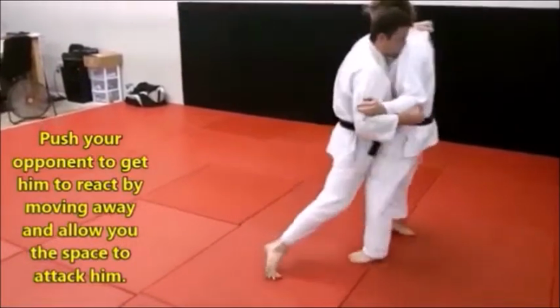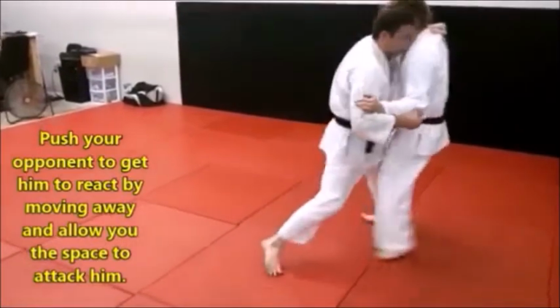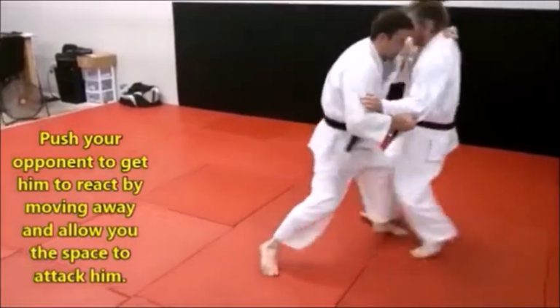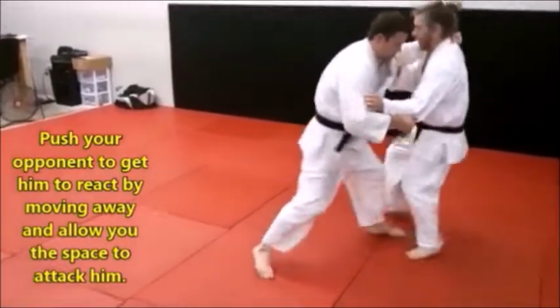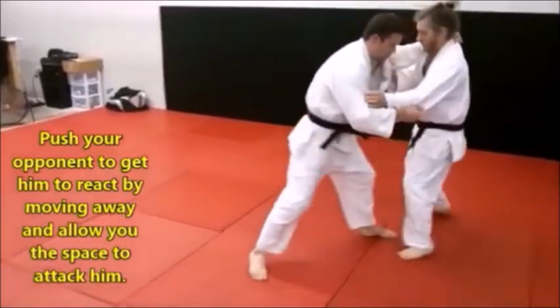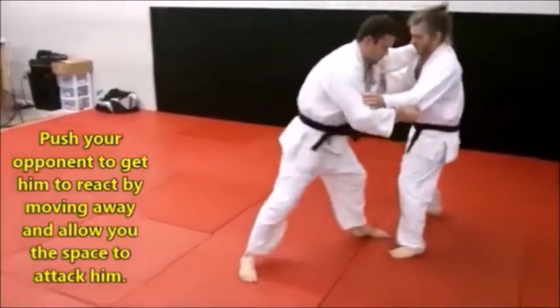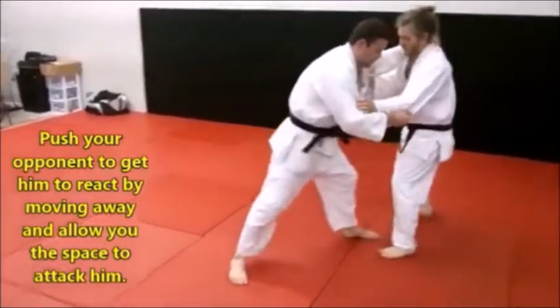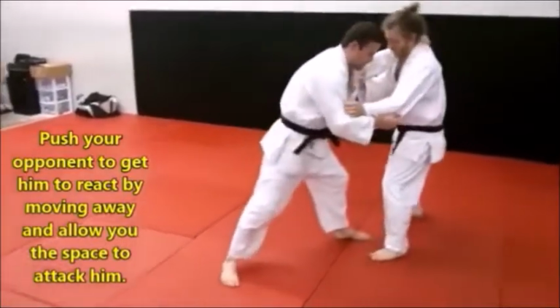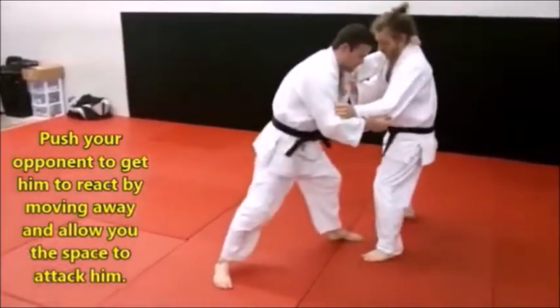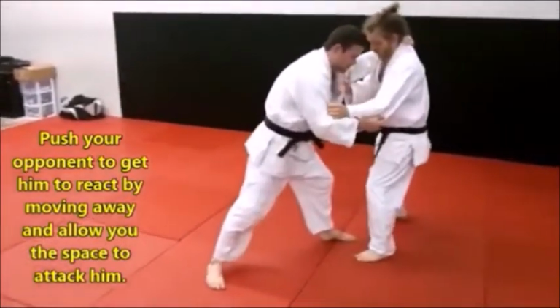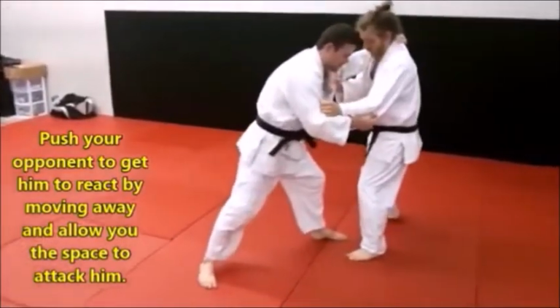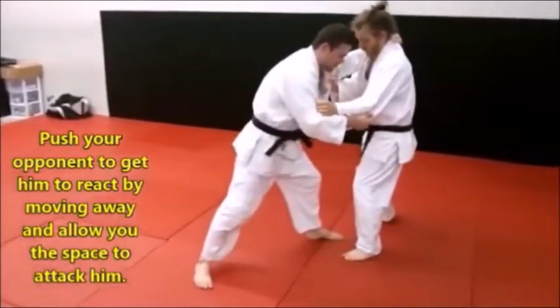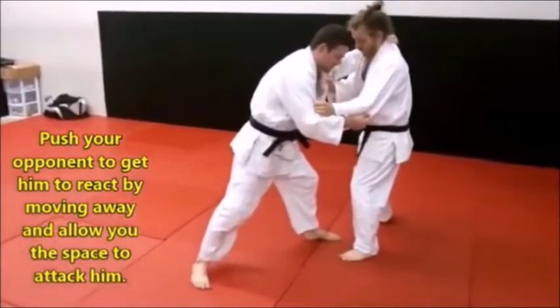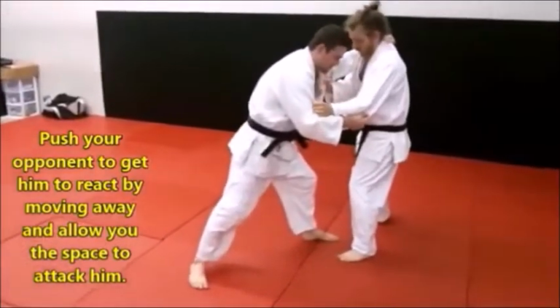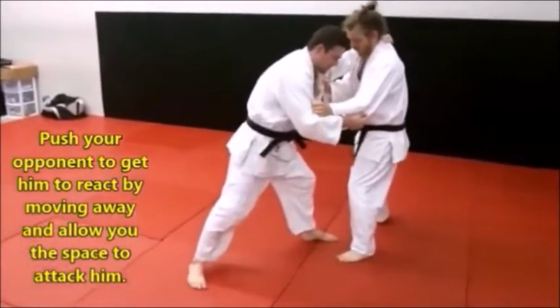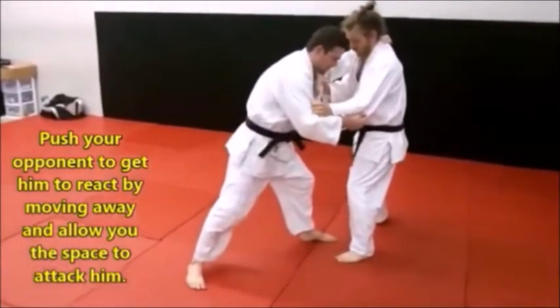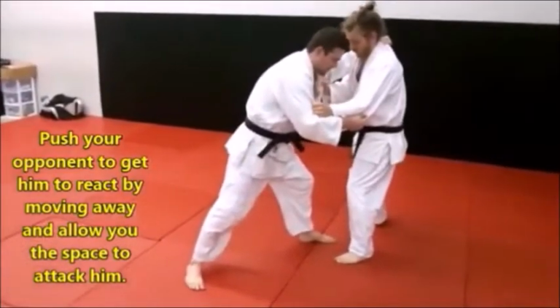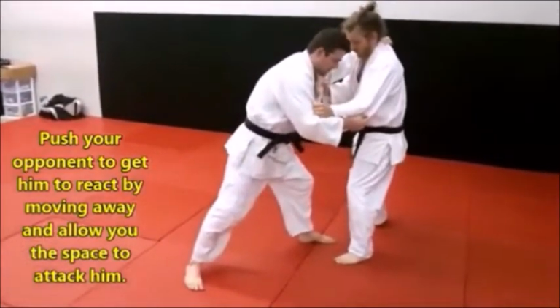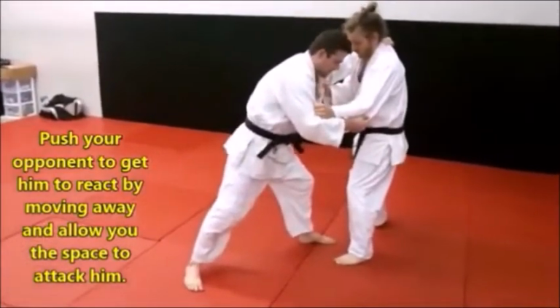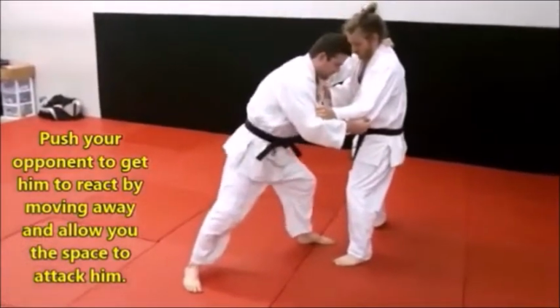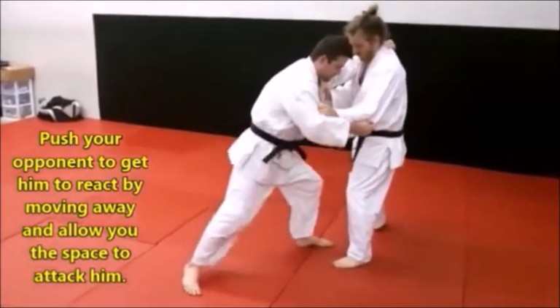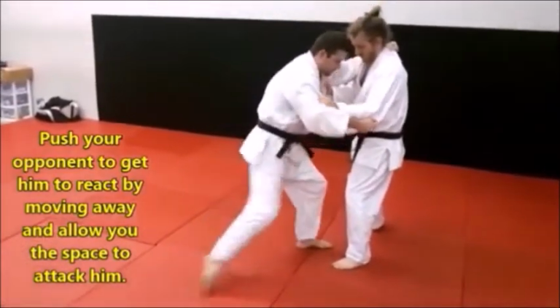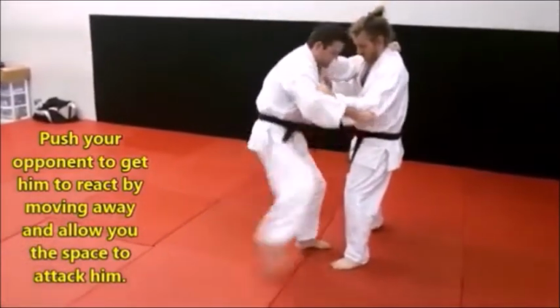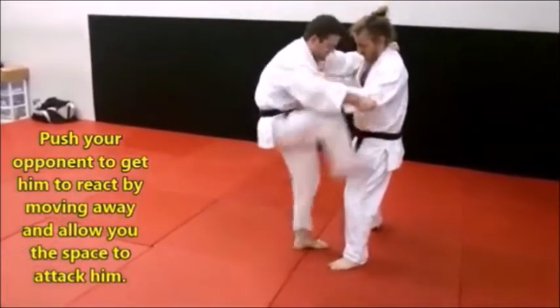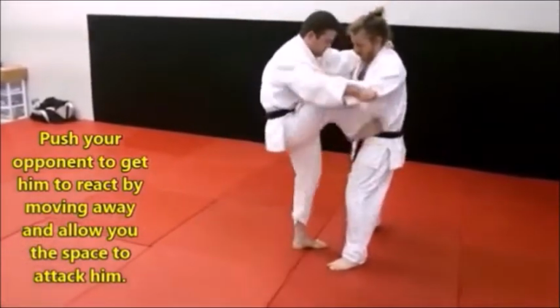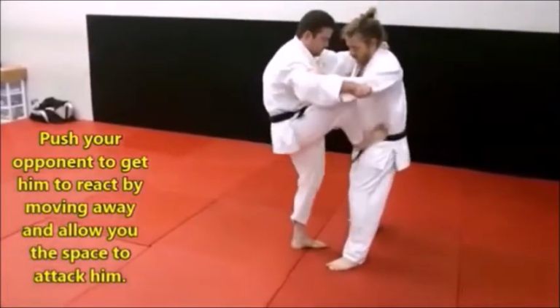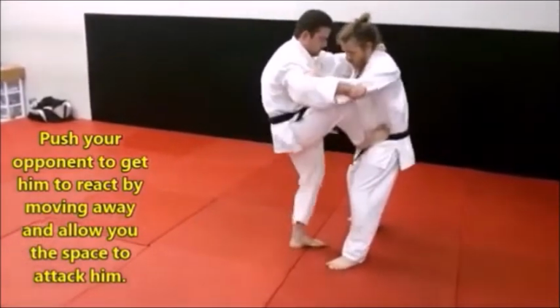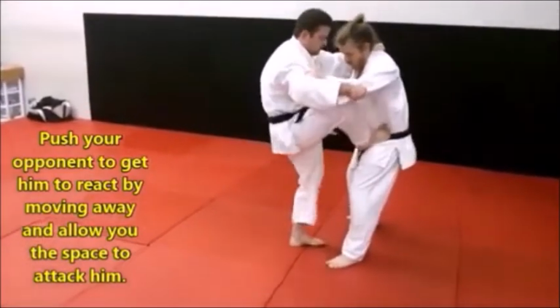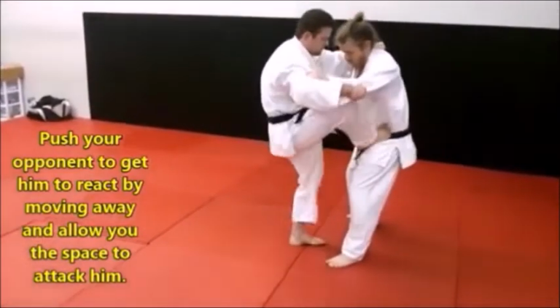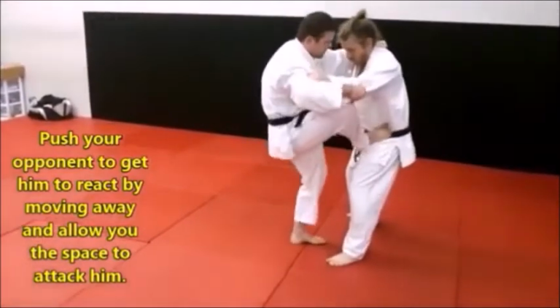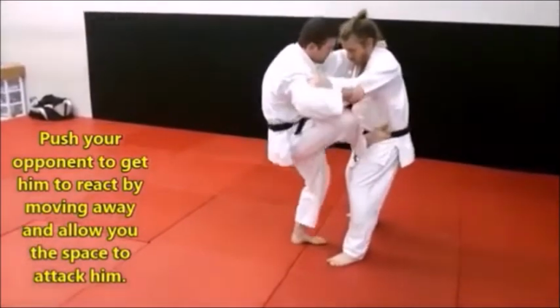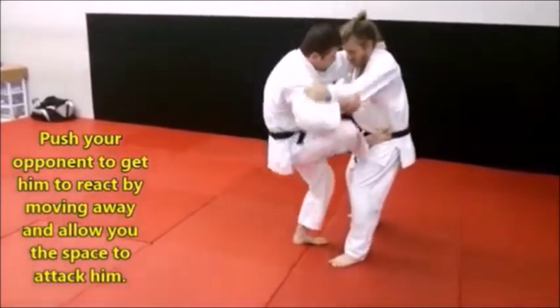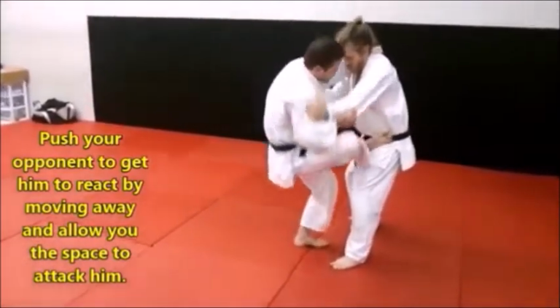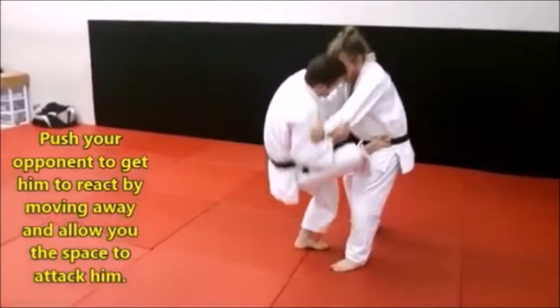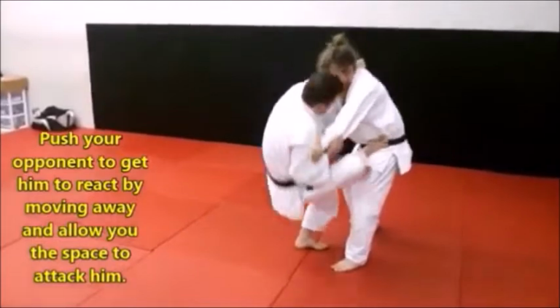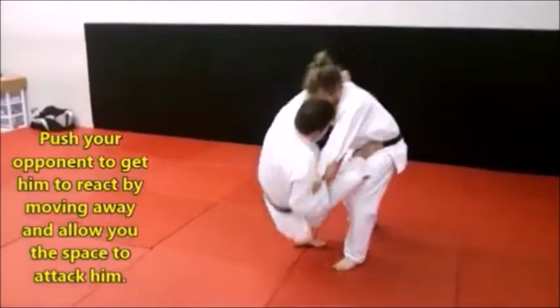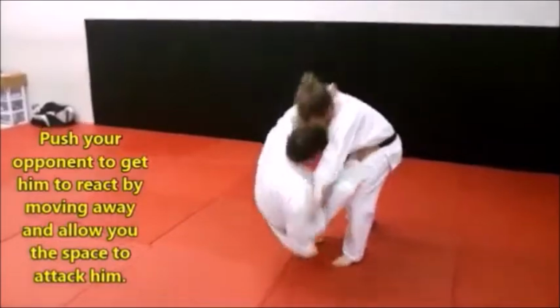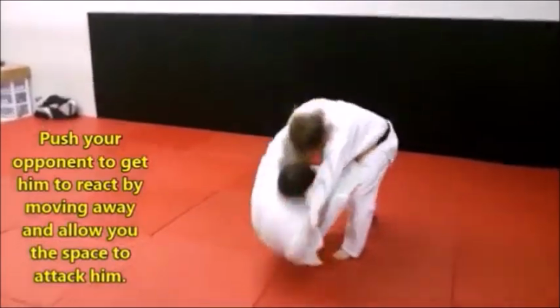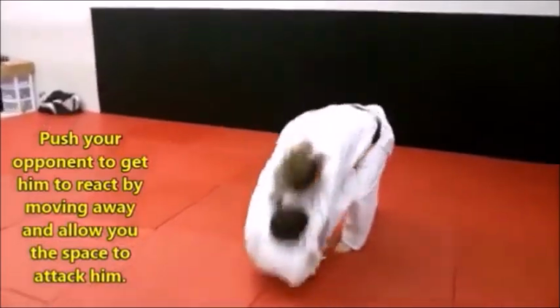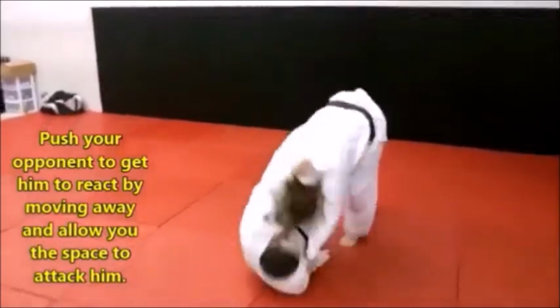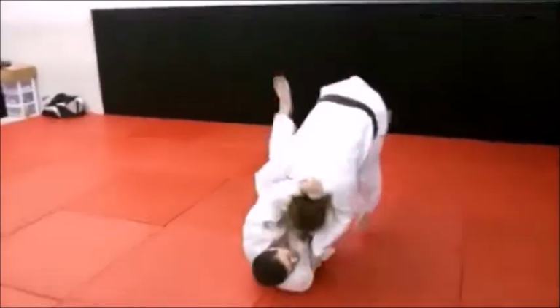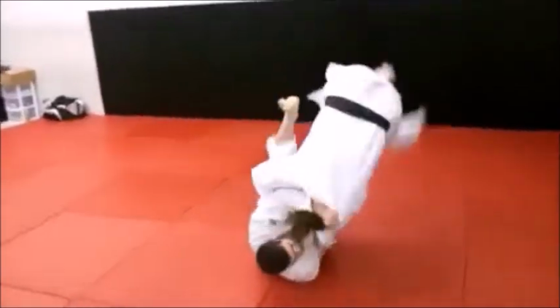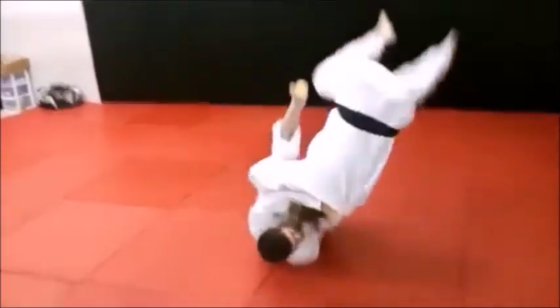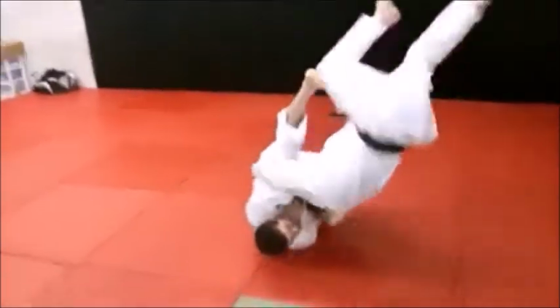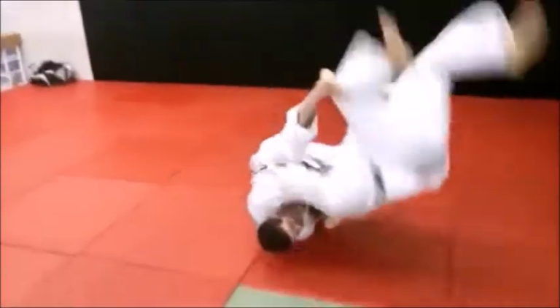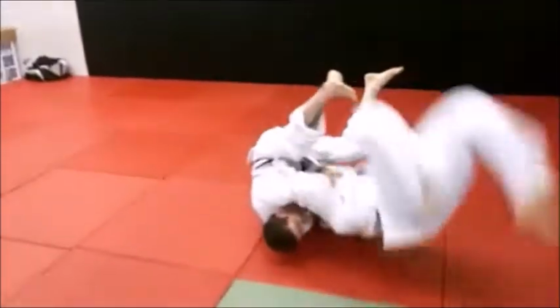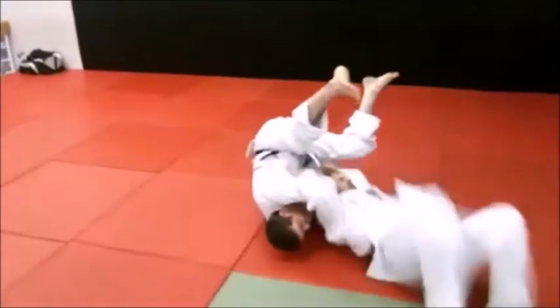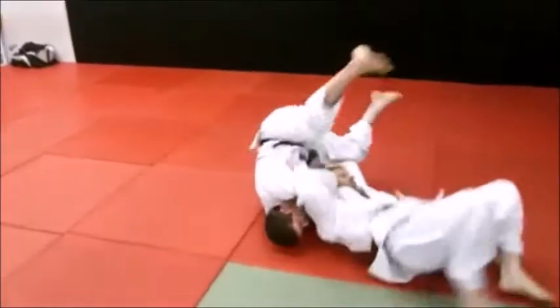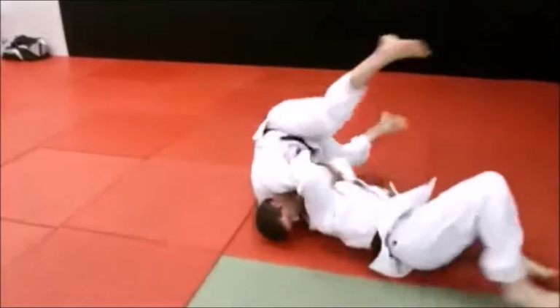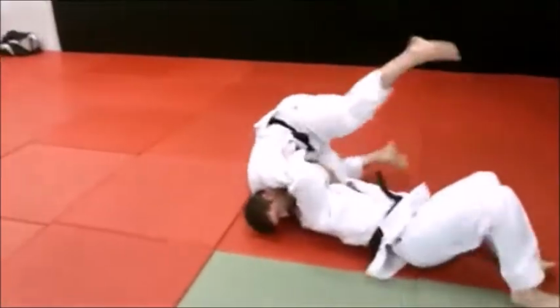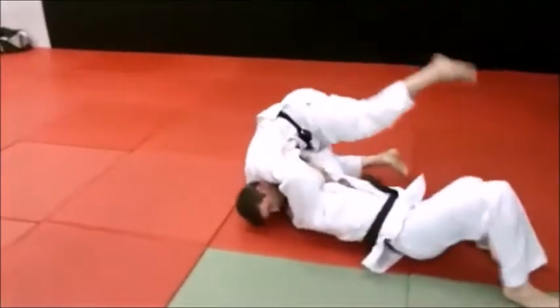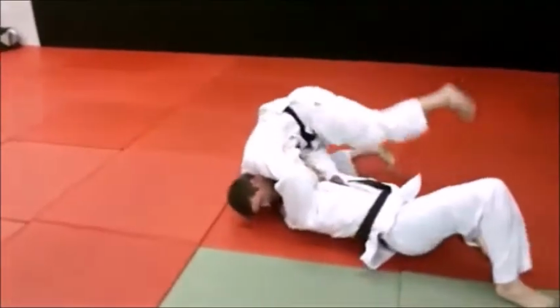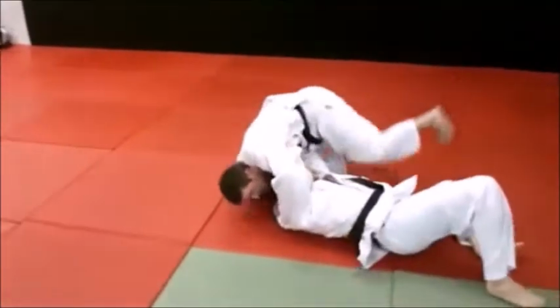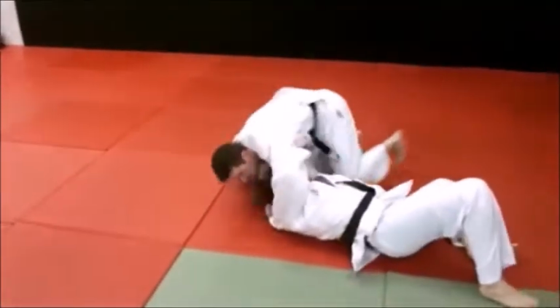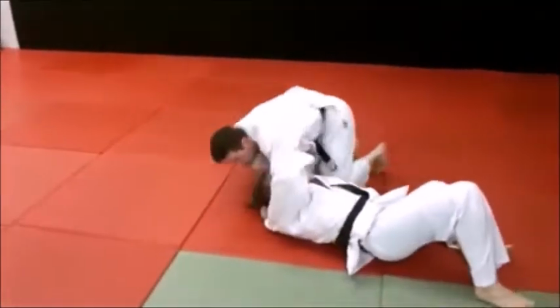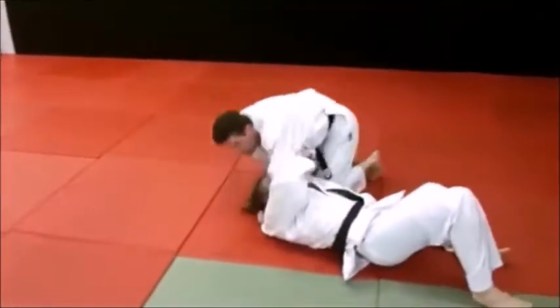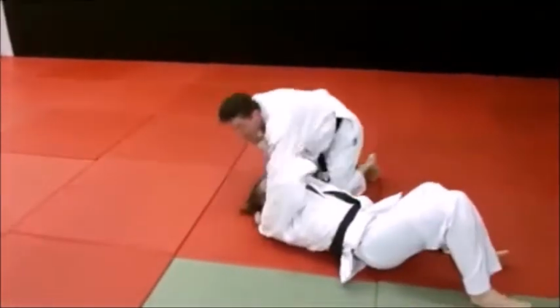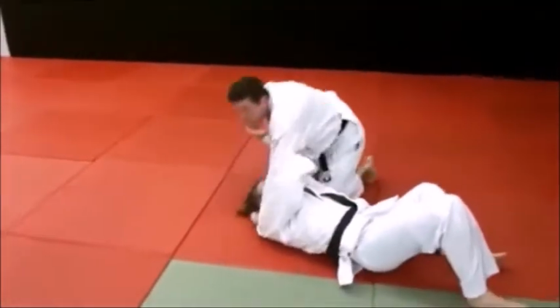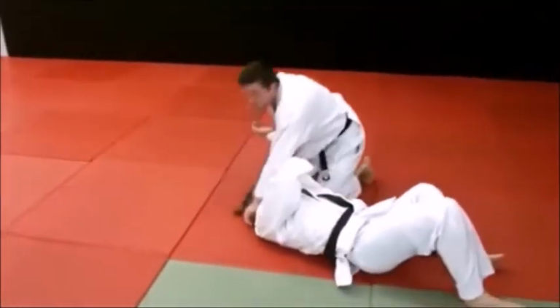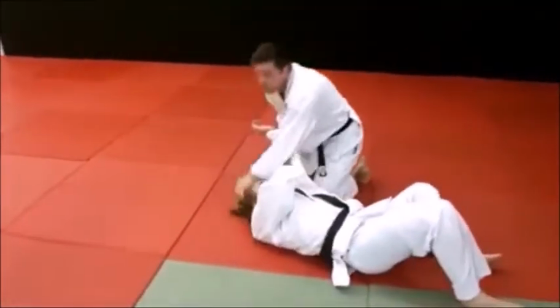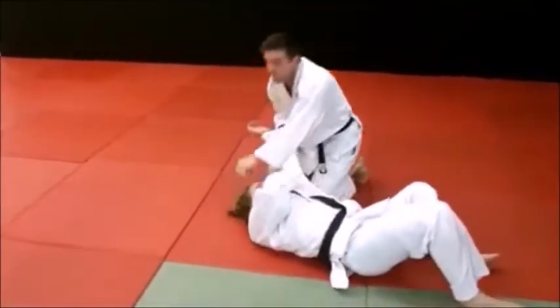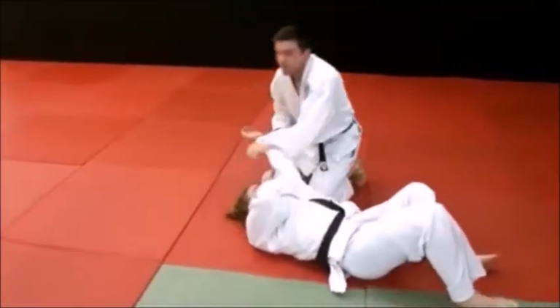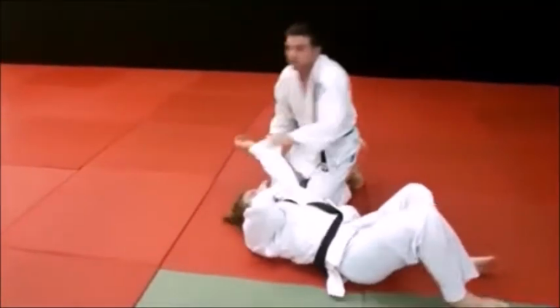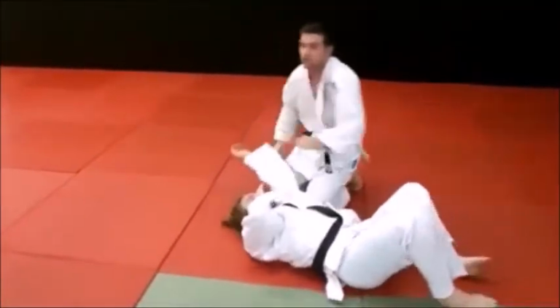Push, he moves, my foot comes up, puts it in, and over we go.